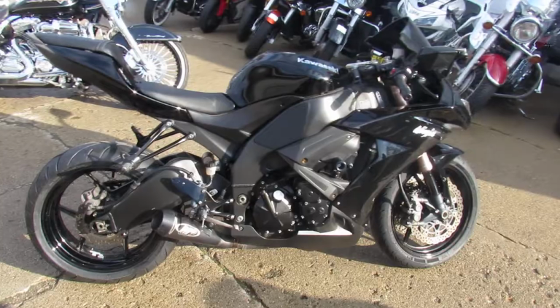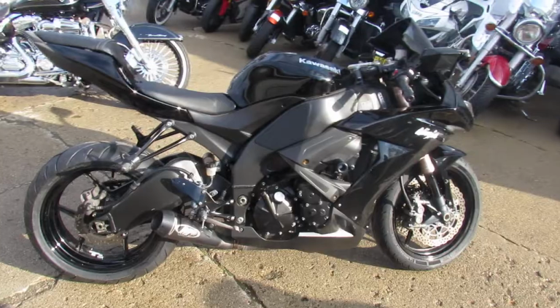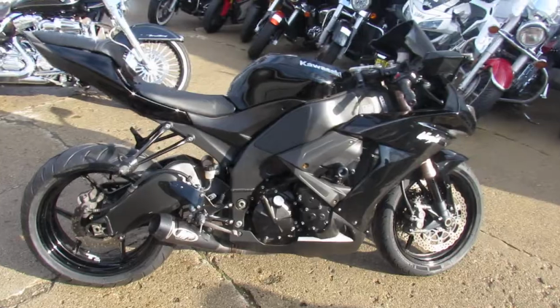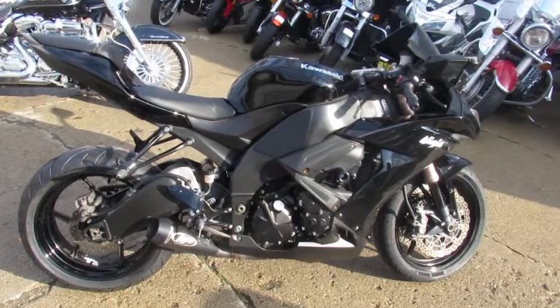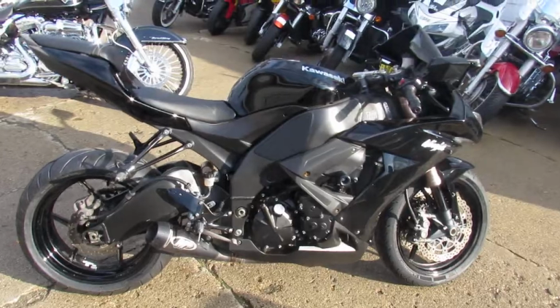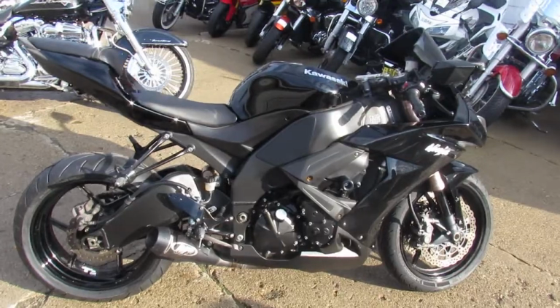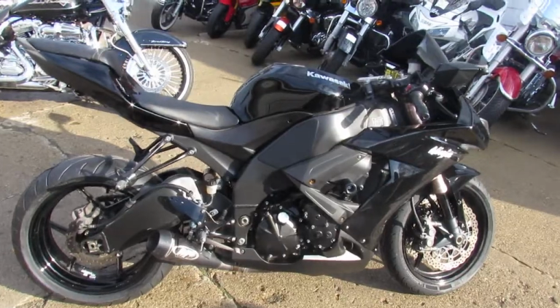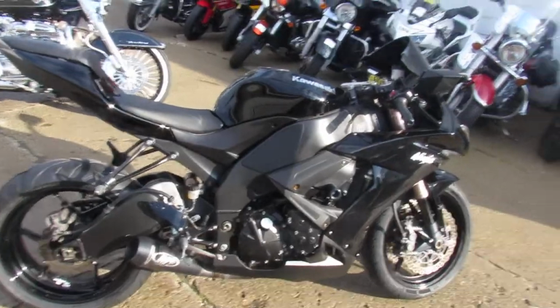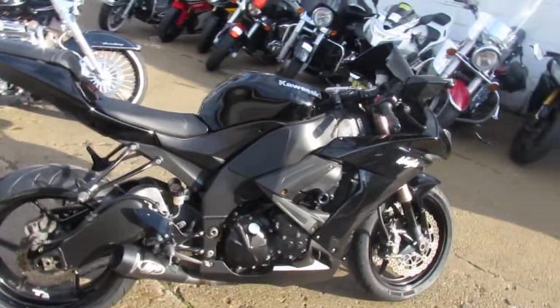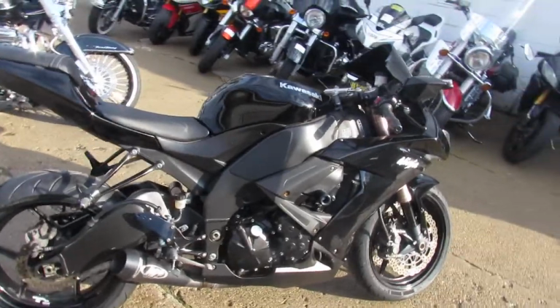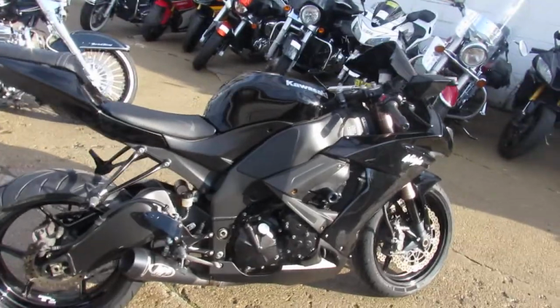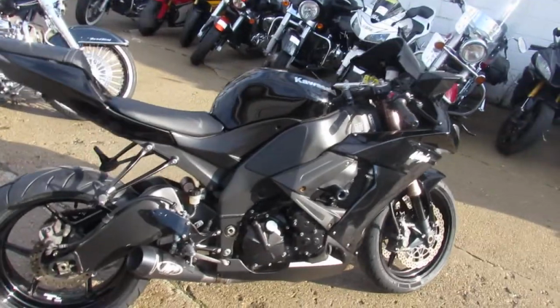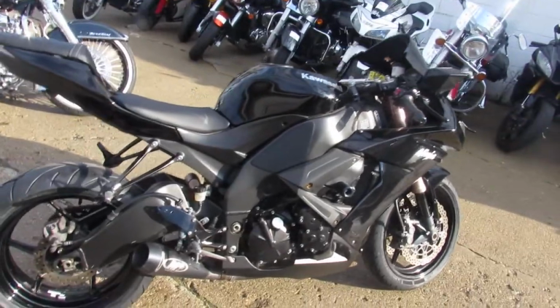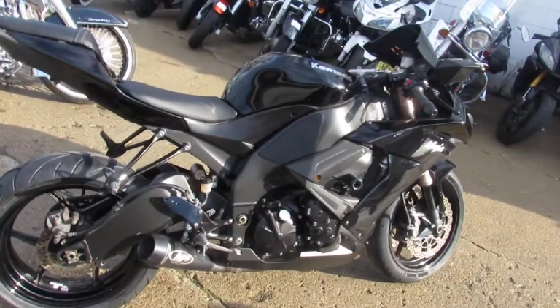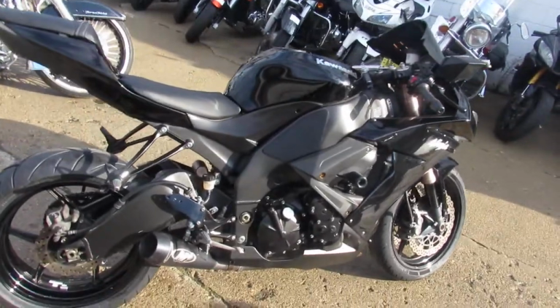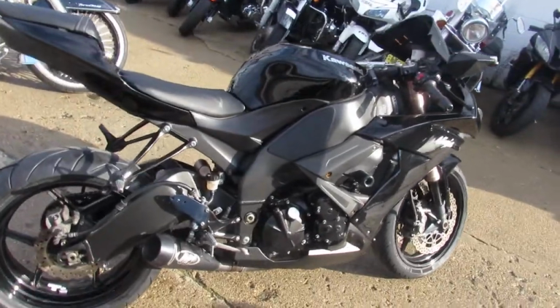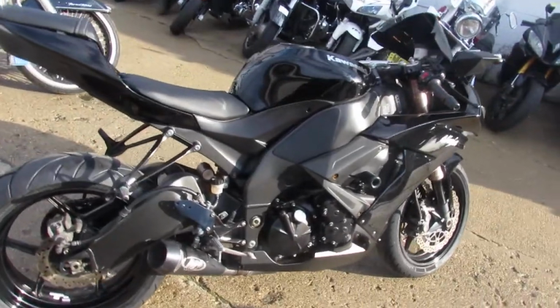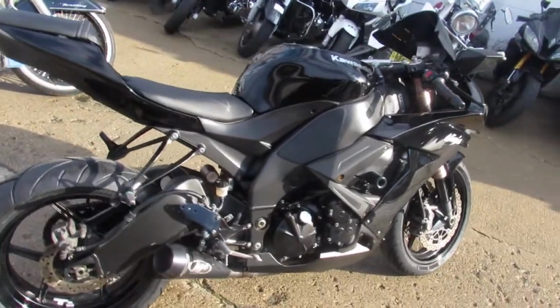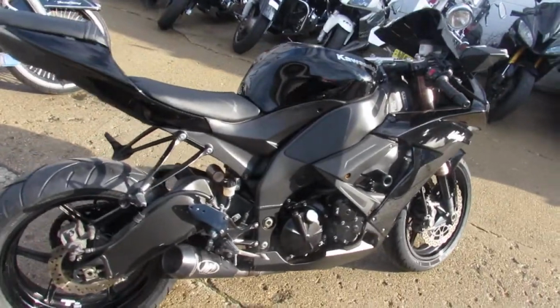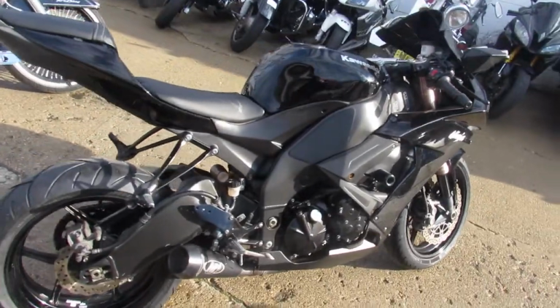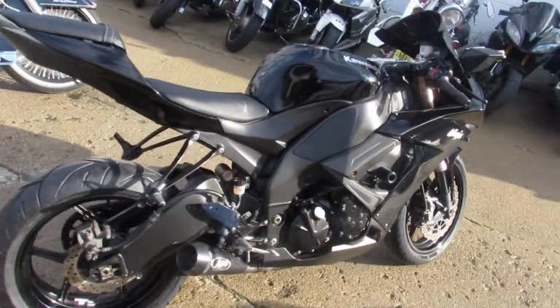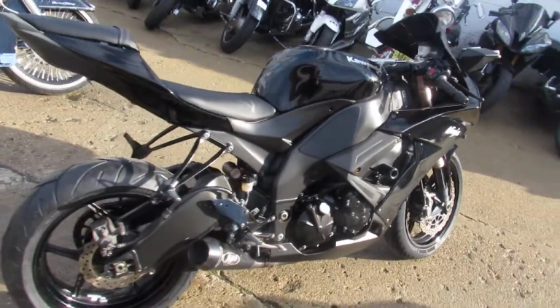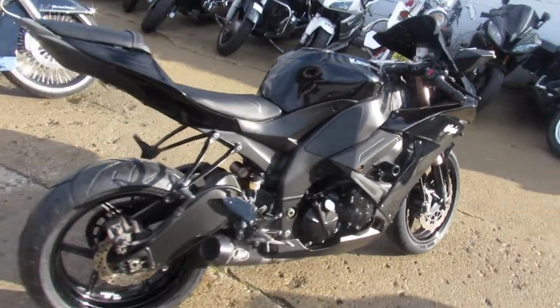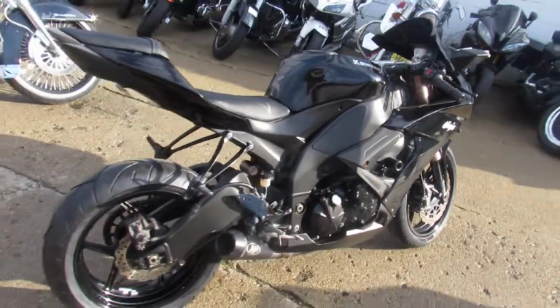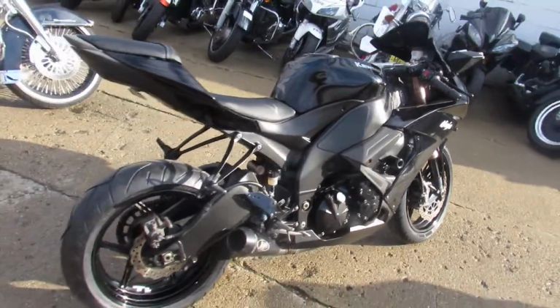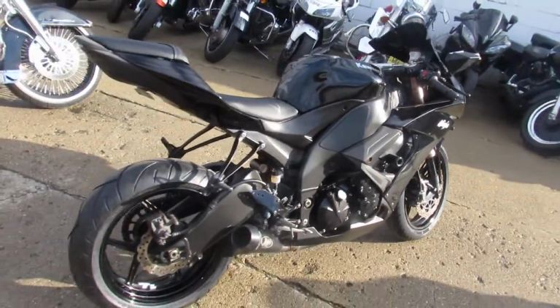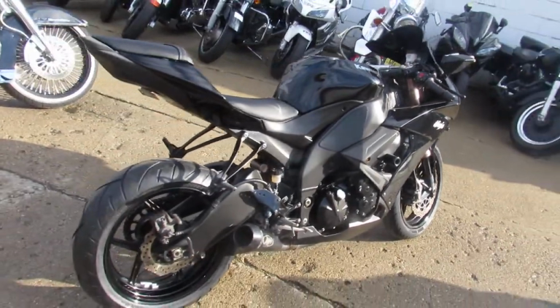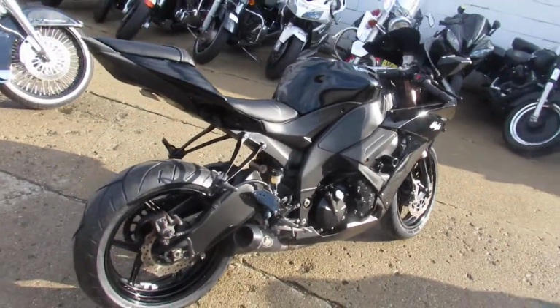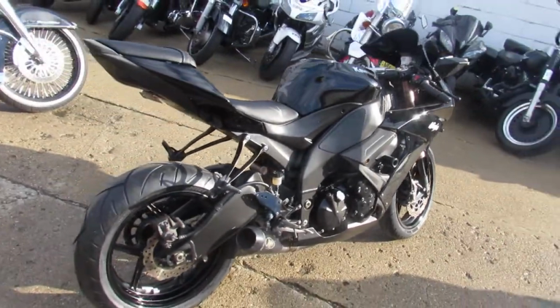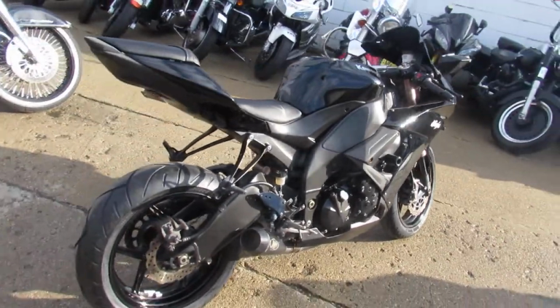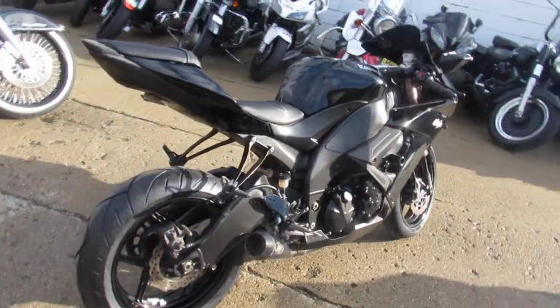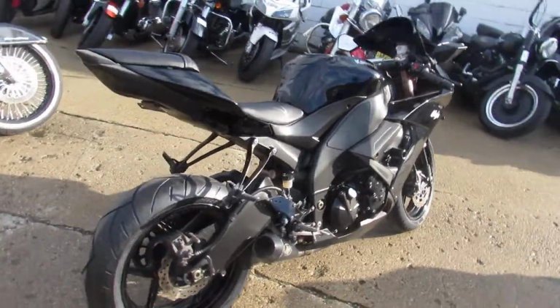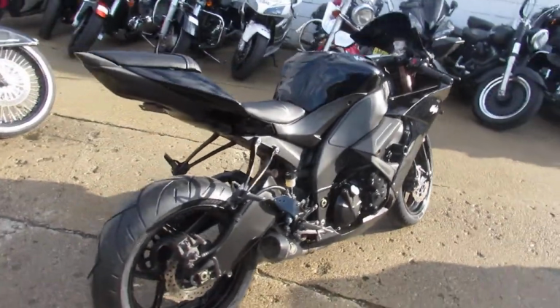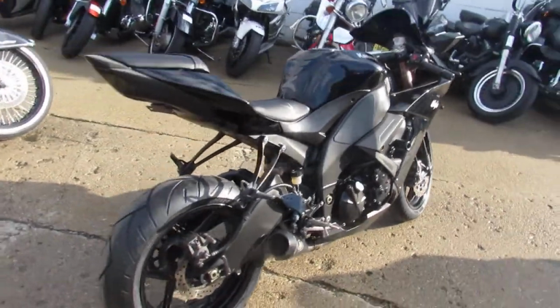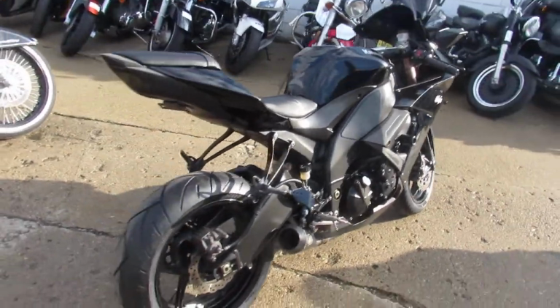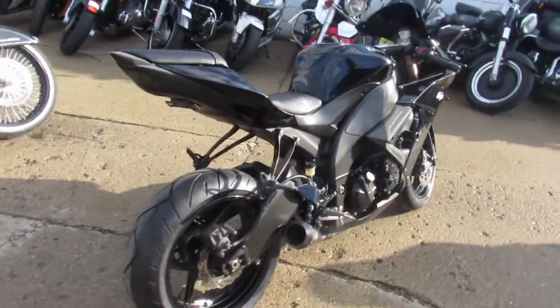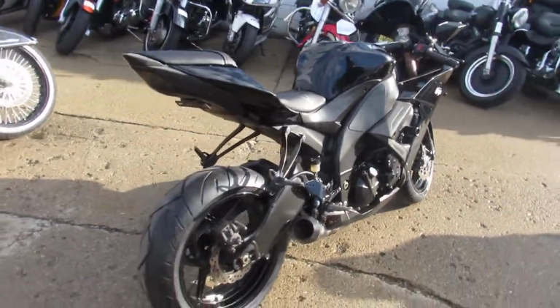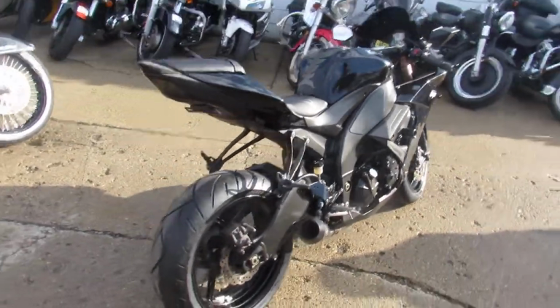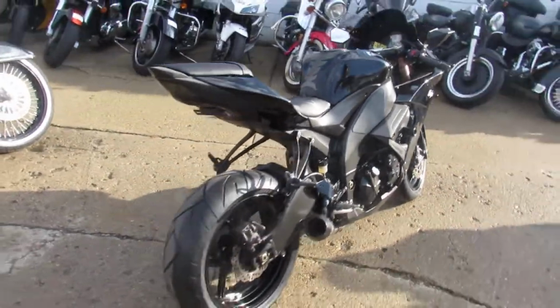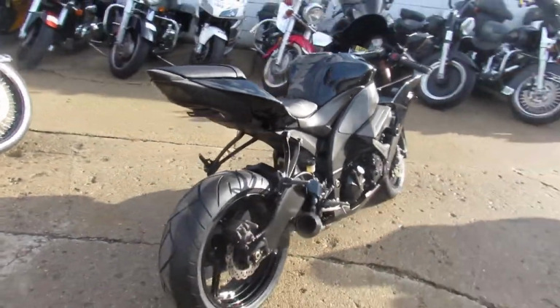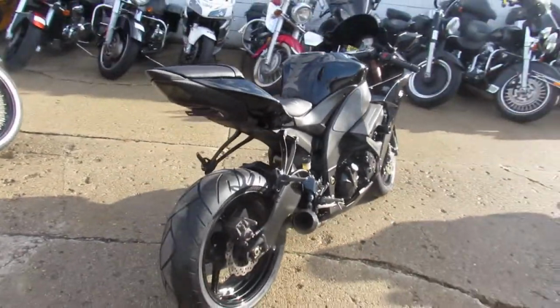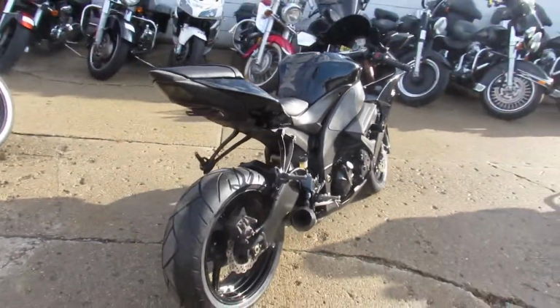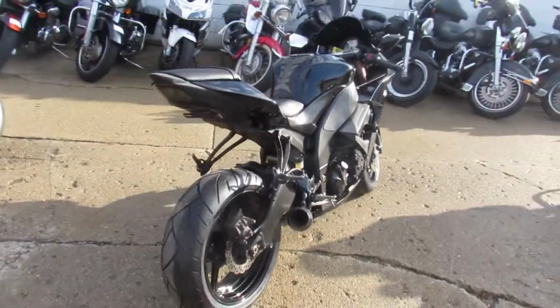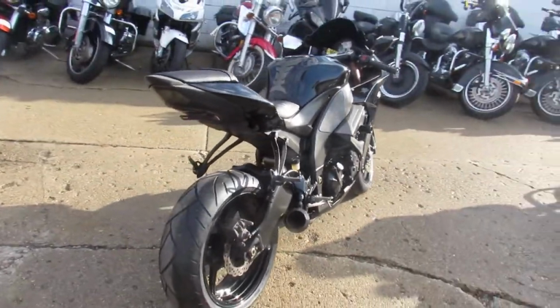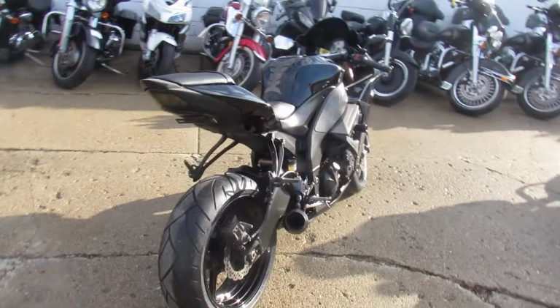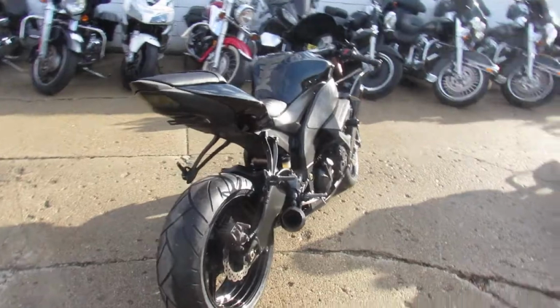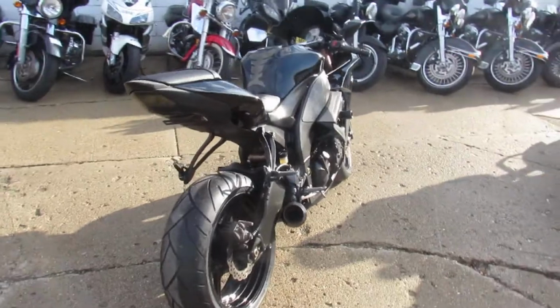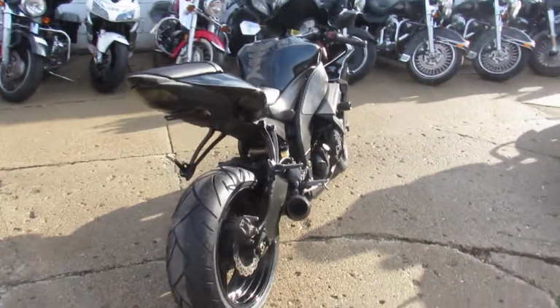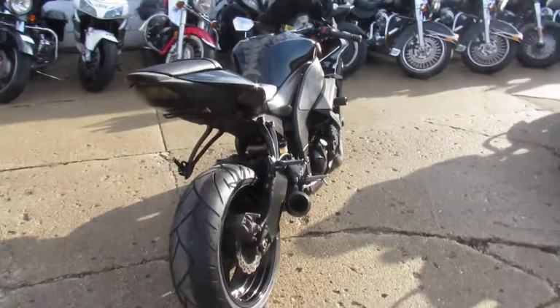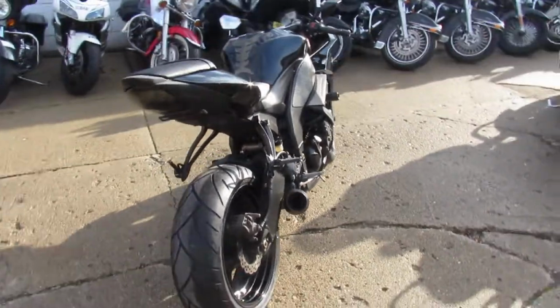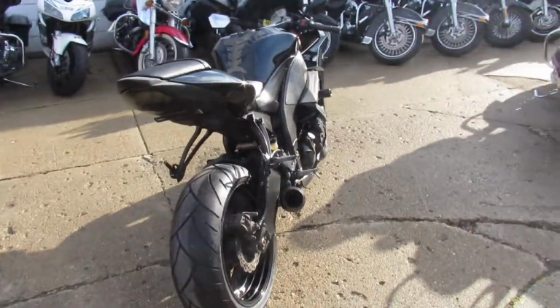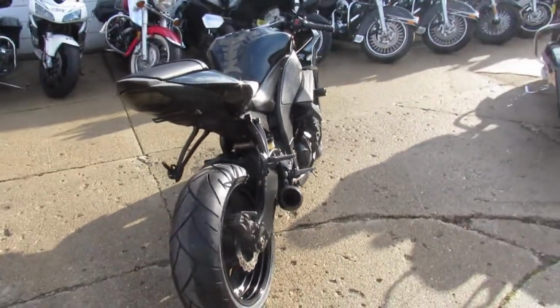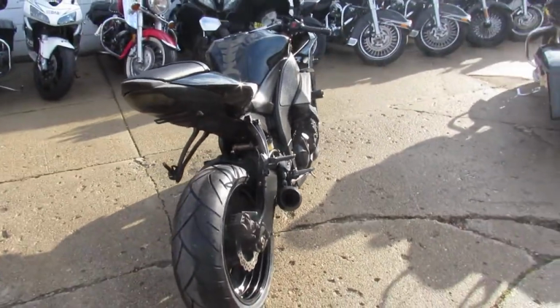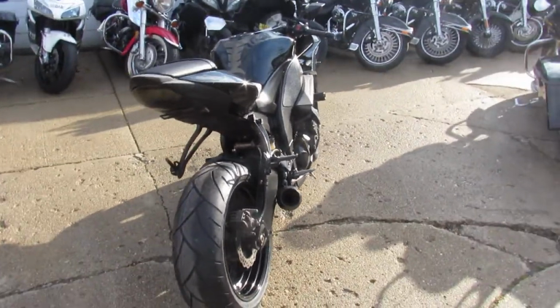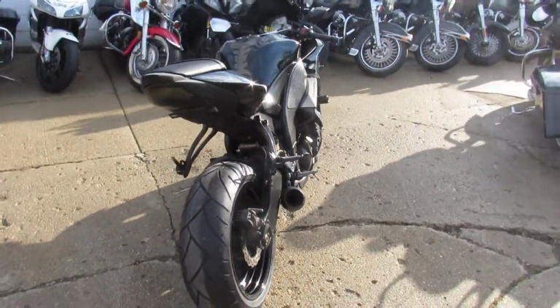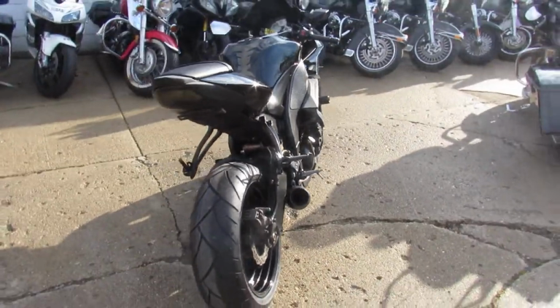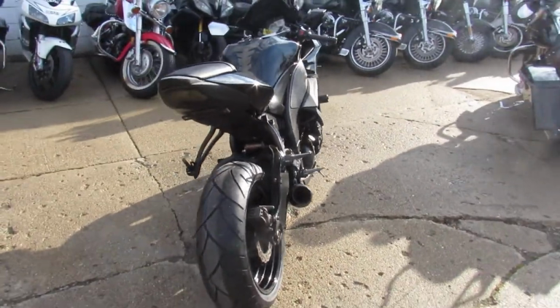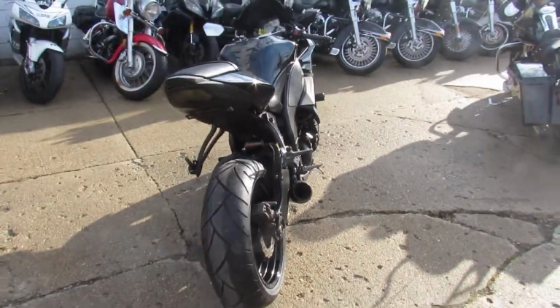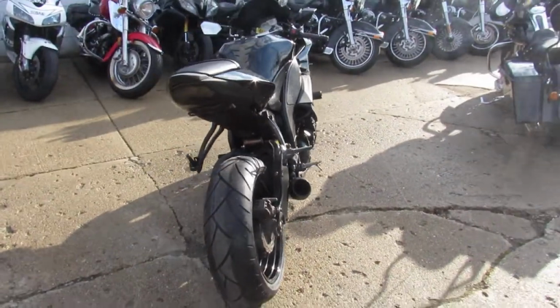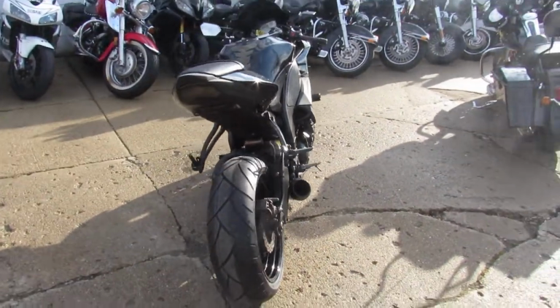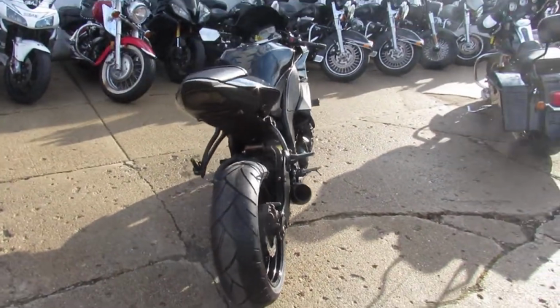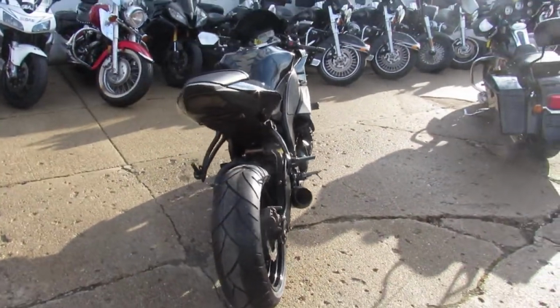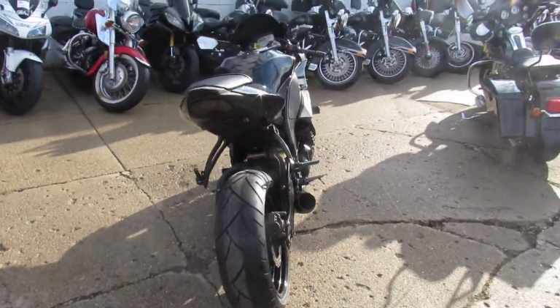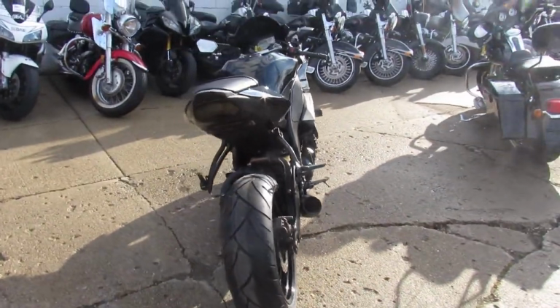Hey guys, it's ApprovalPowersports.com here. We've got a used Kawasaki Ninja ZX-10R for sale — only $54.99.